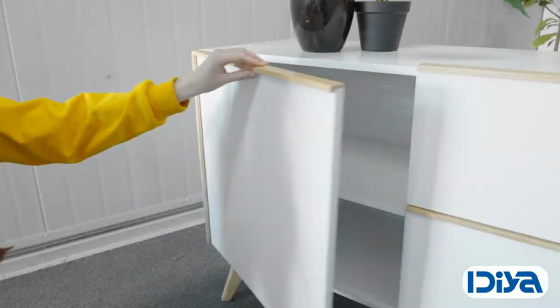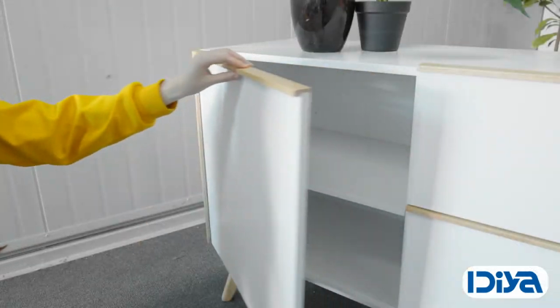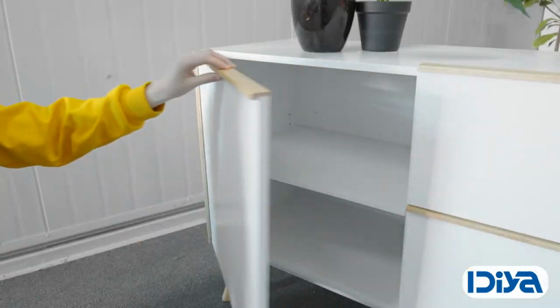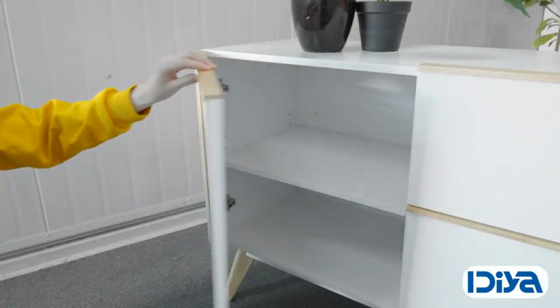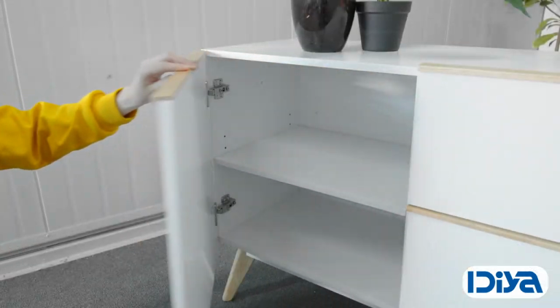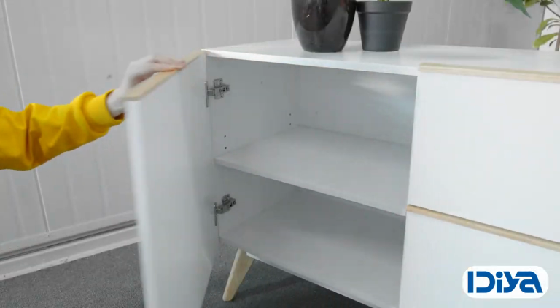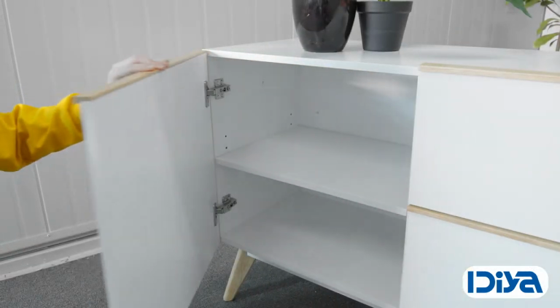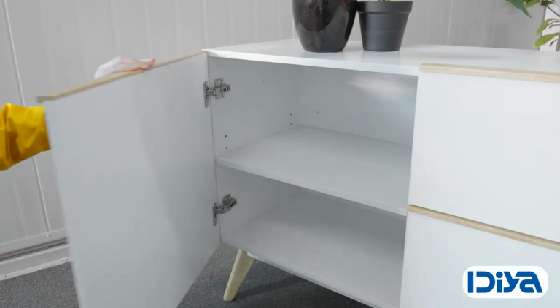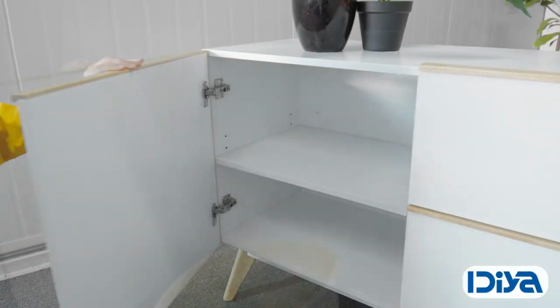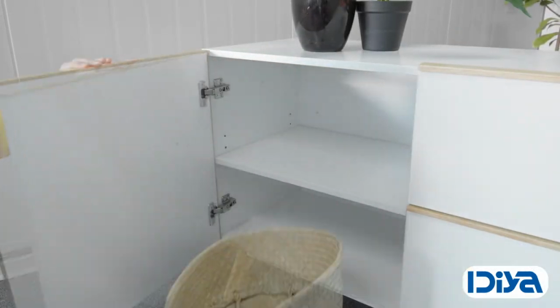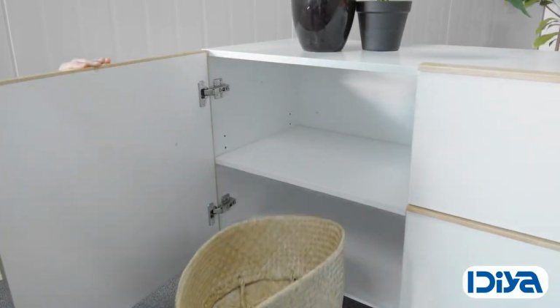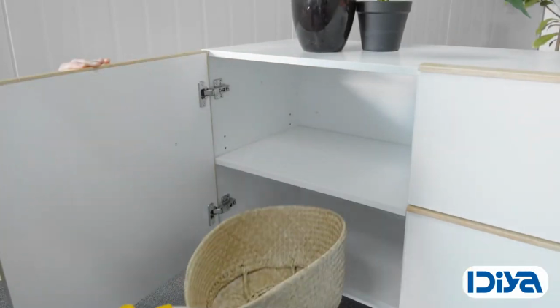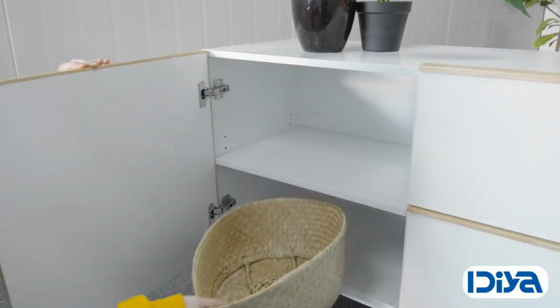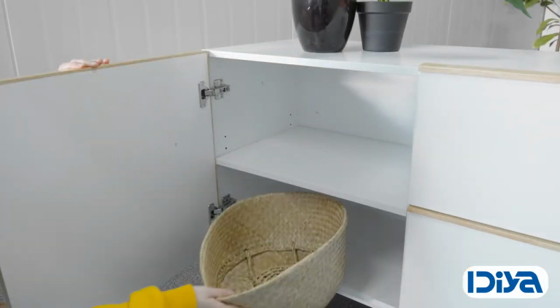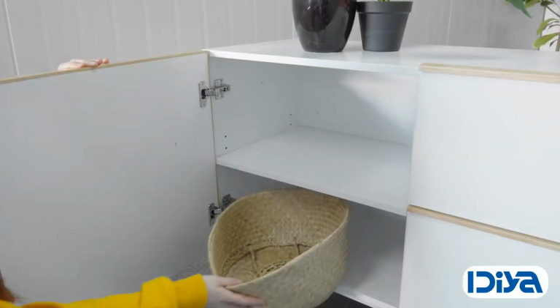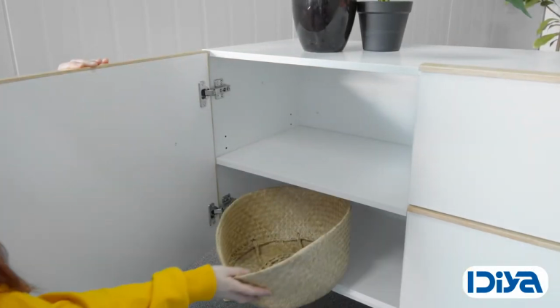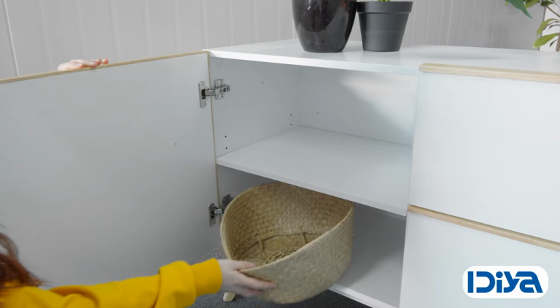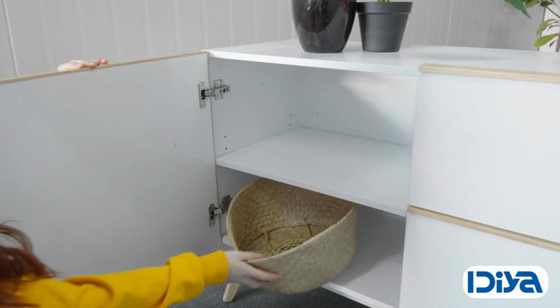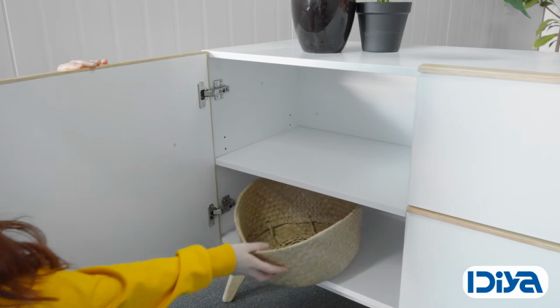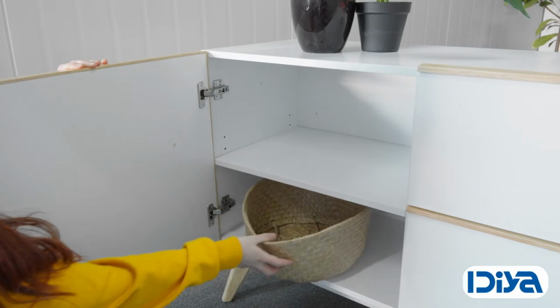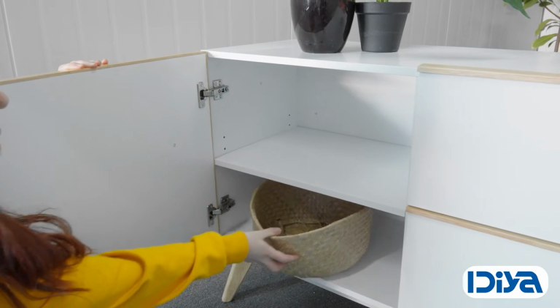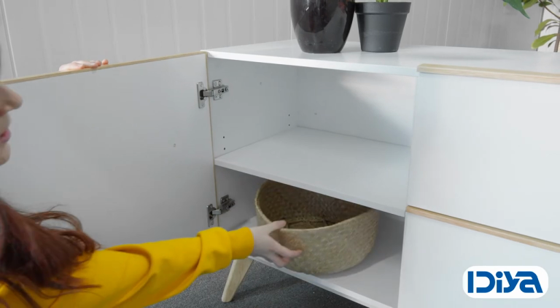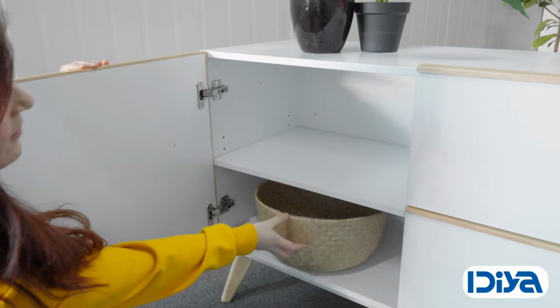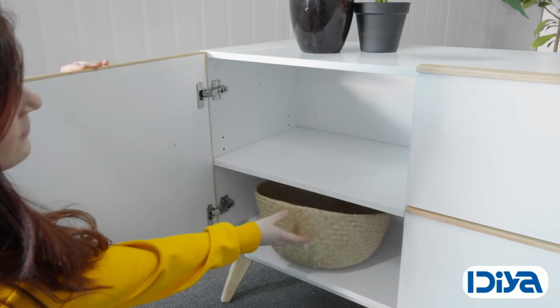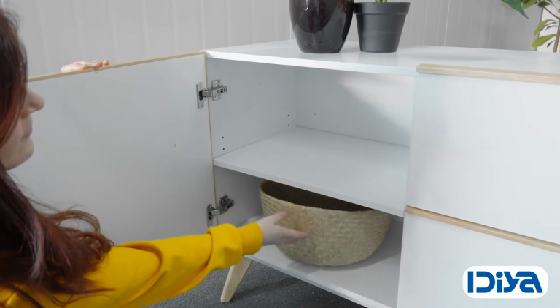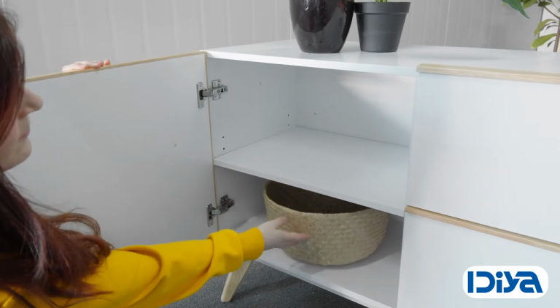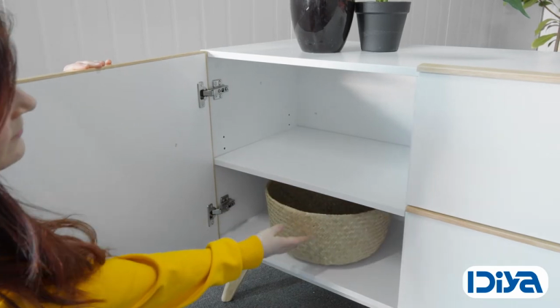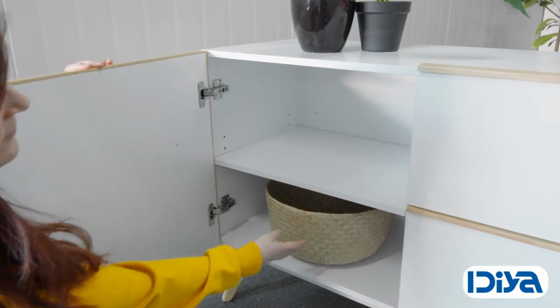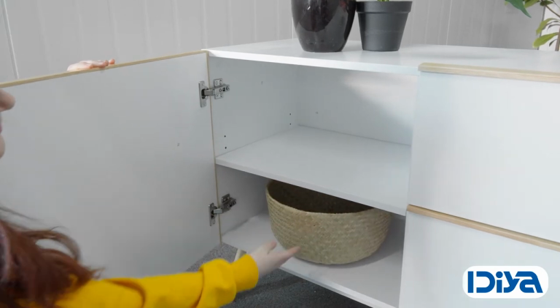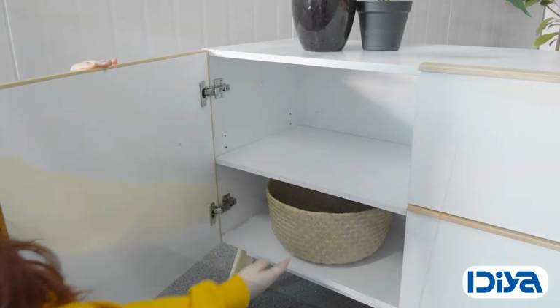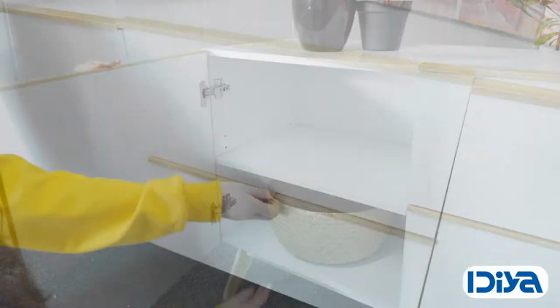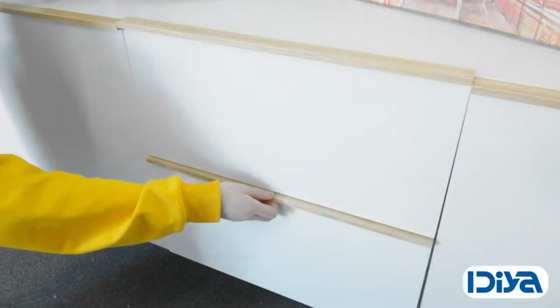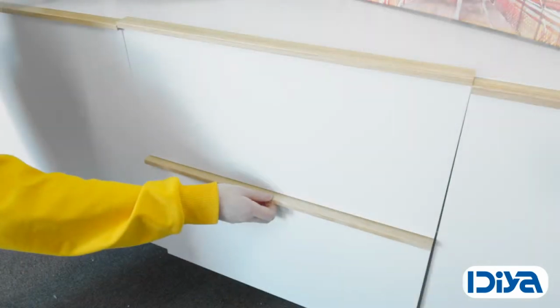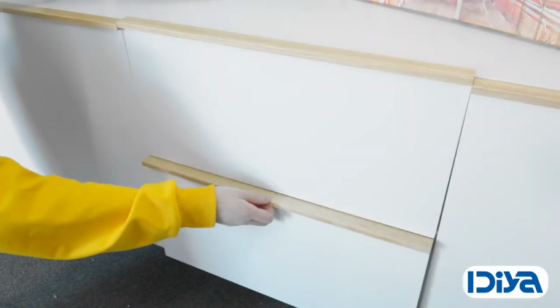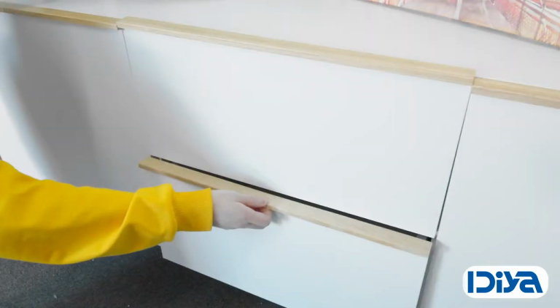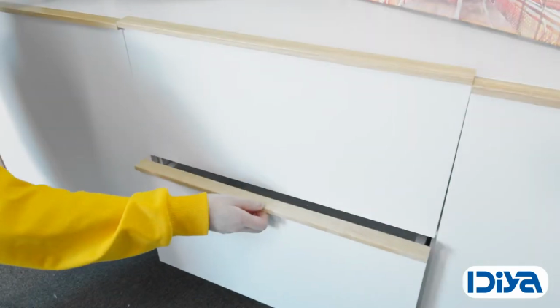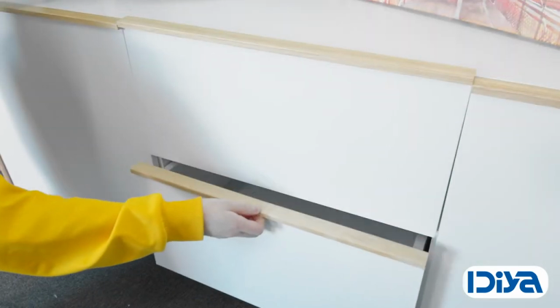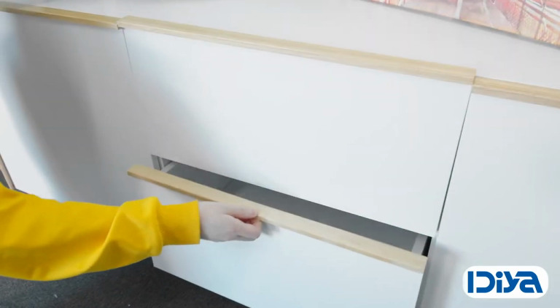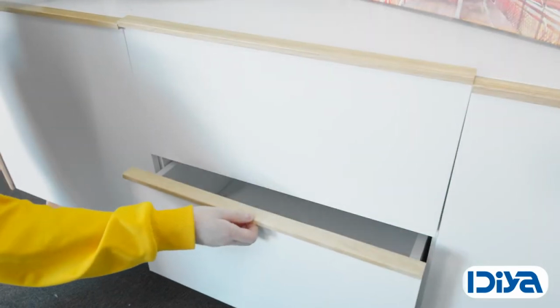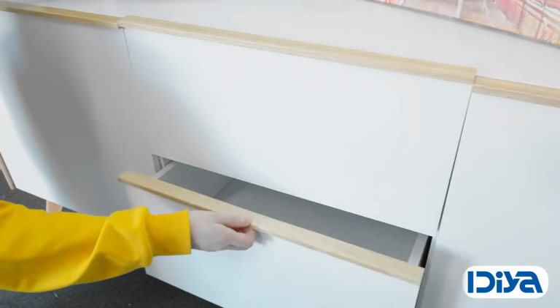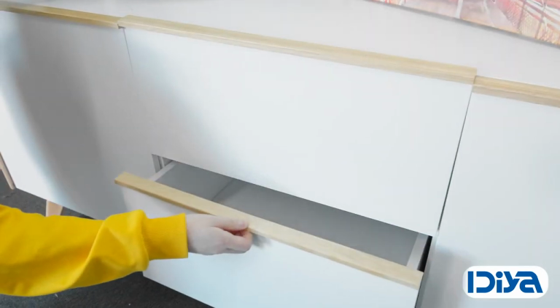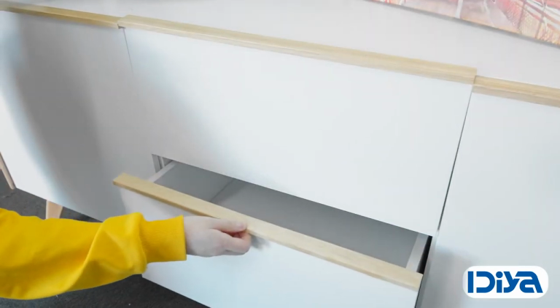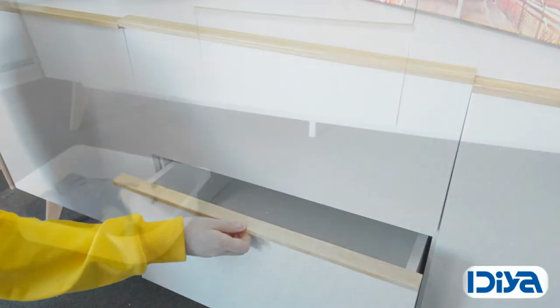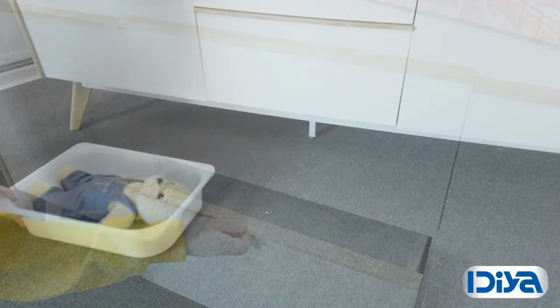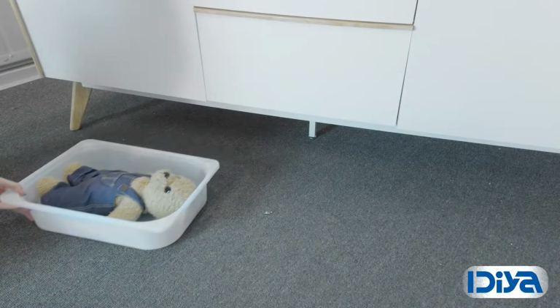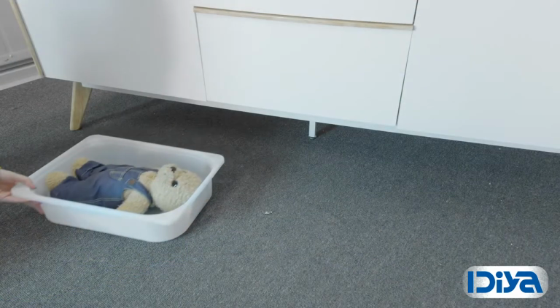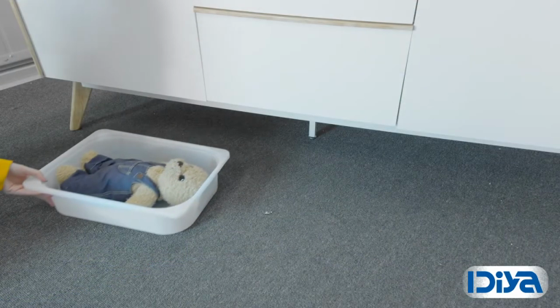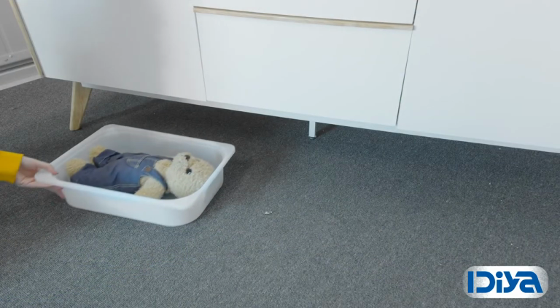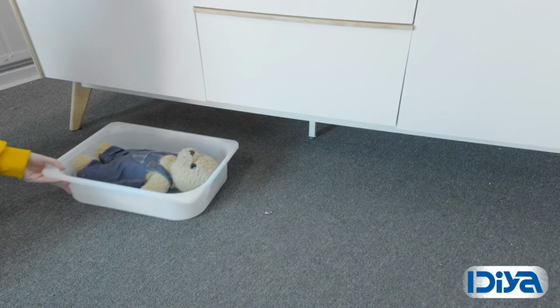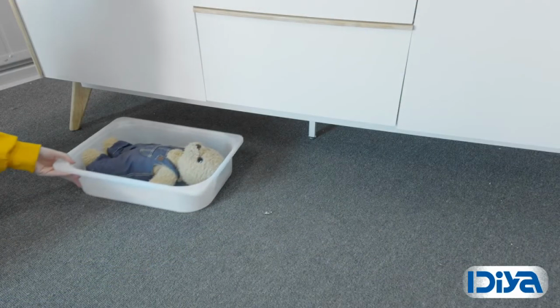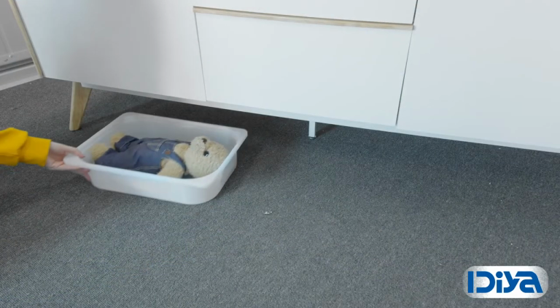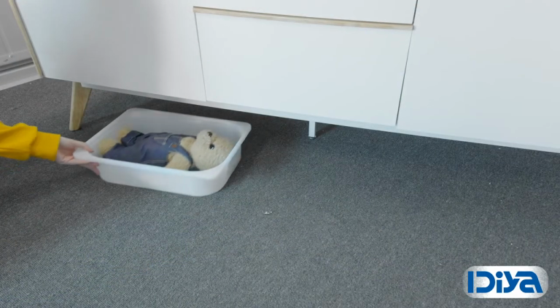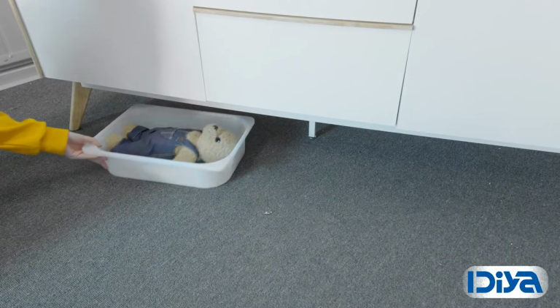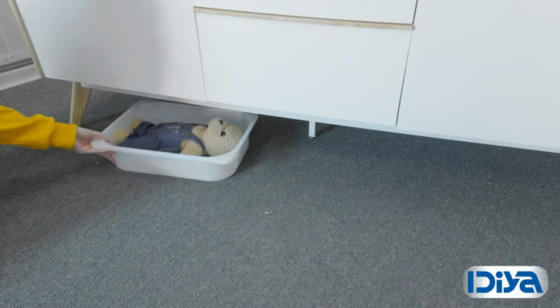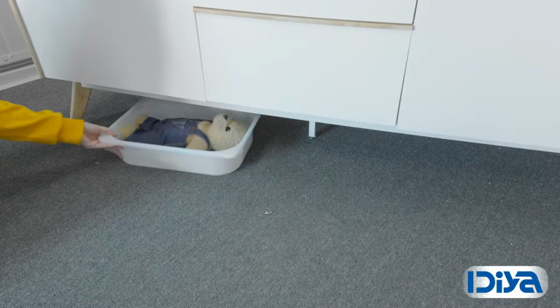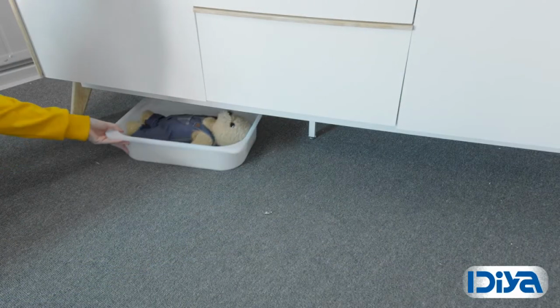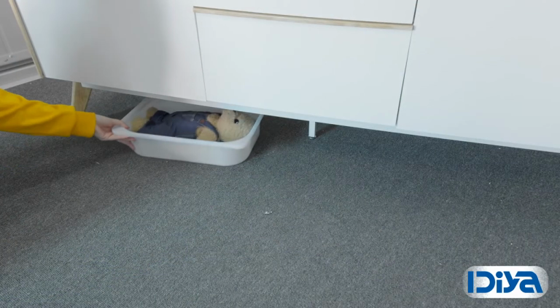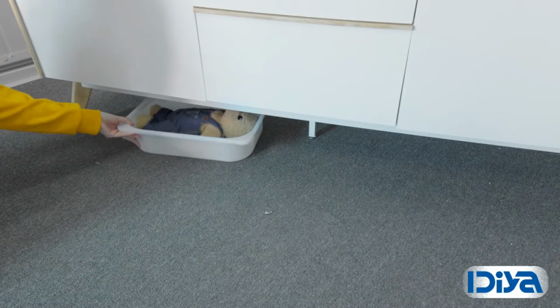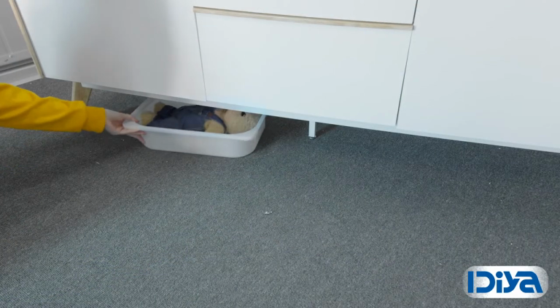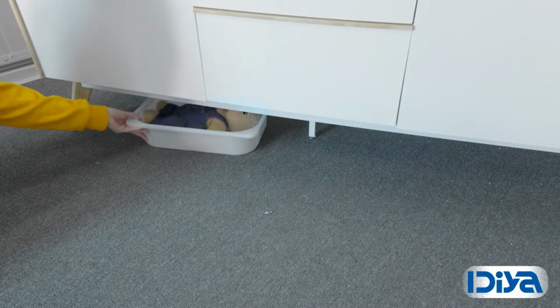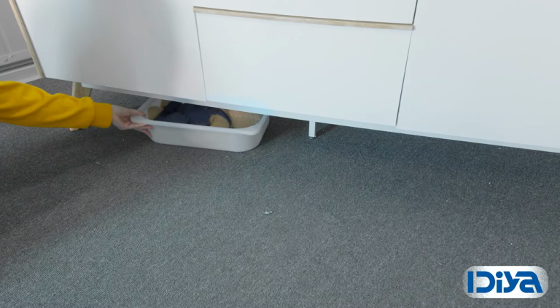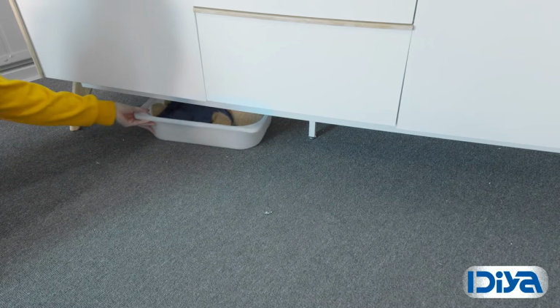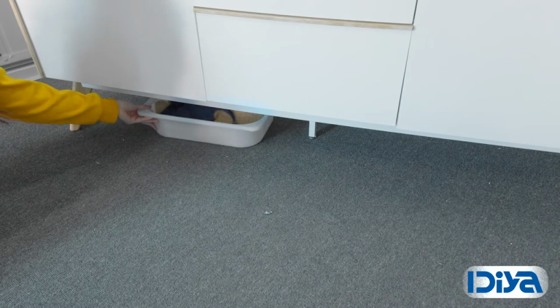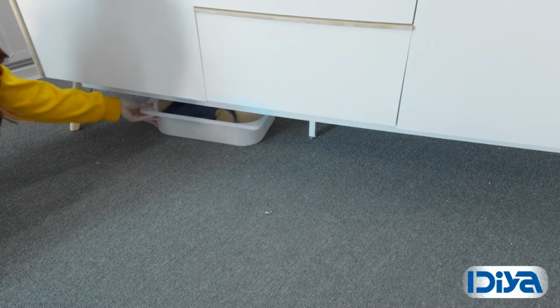Each cupboard has a height adjustable shelf. There are two pull-out drawers and clearance underneath for extra household items.